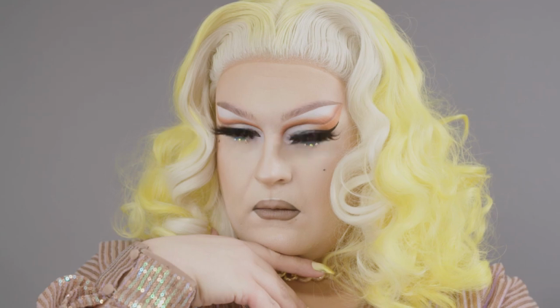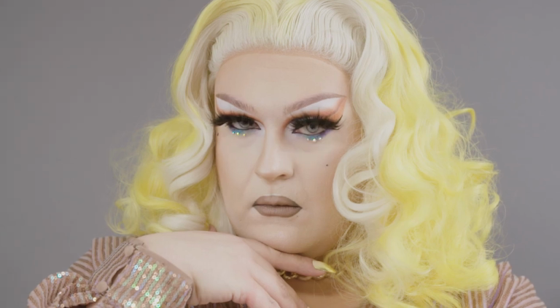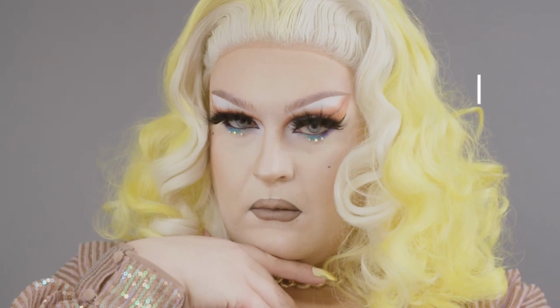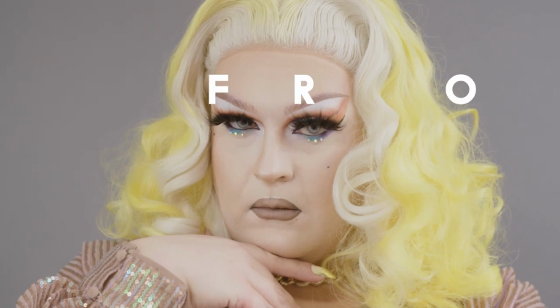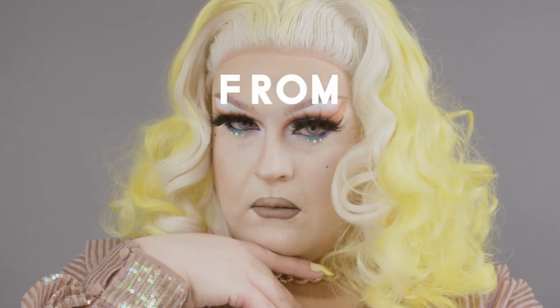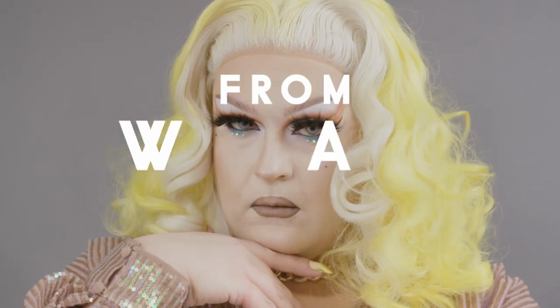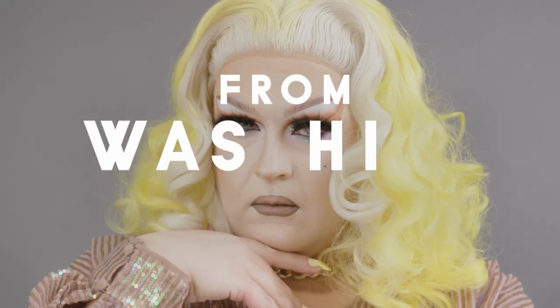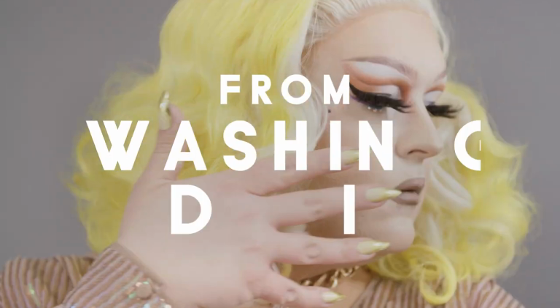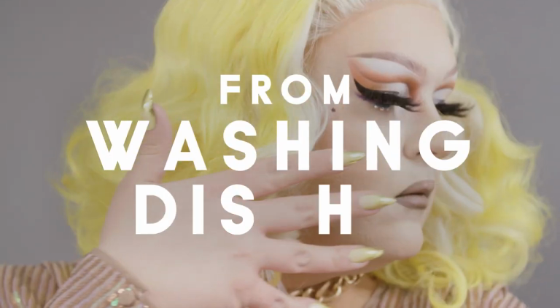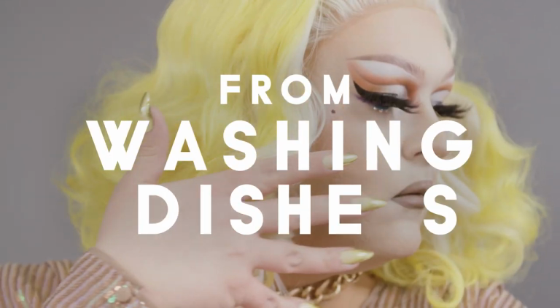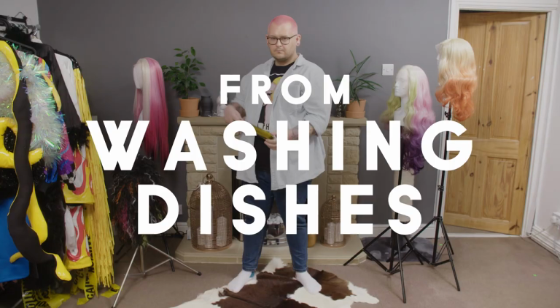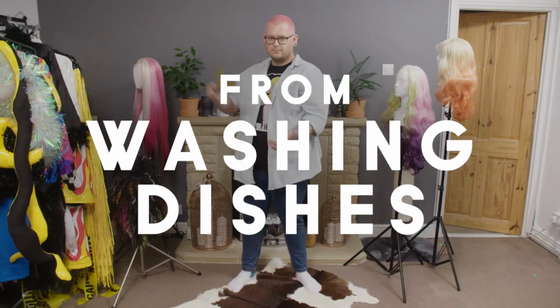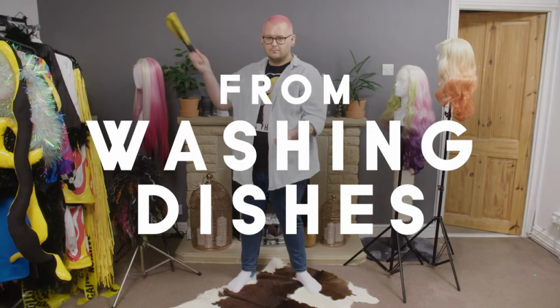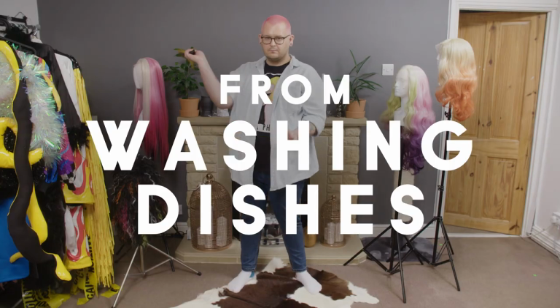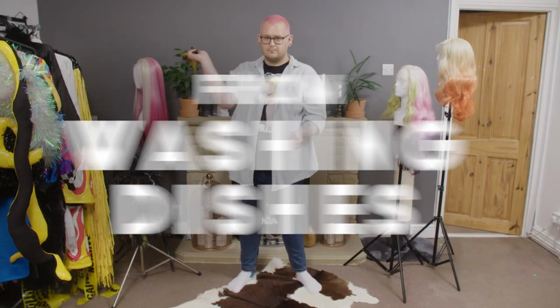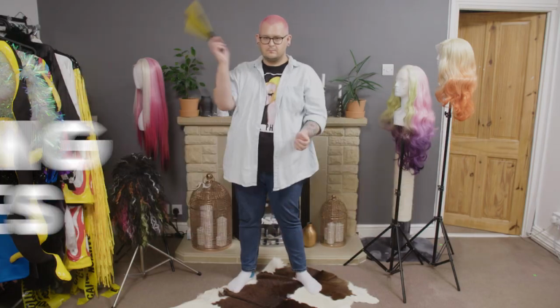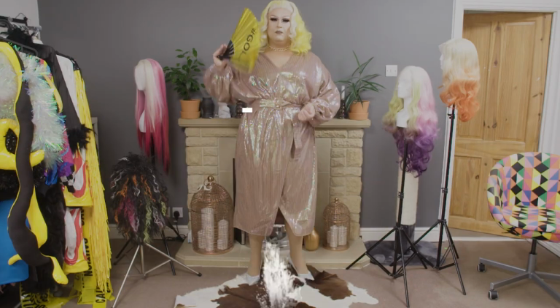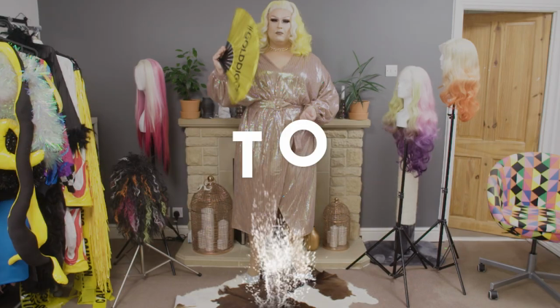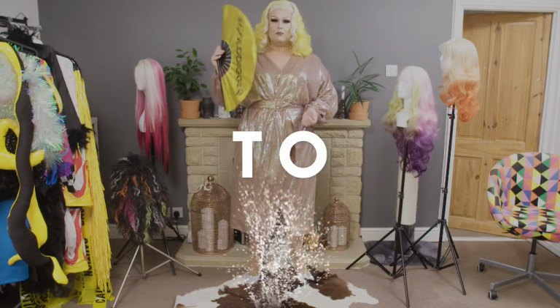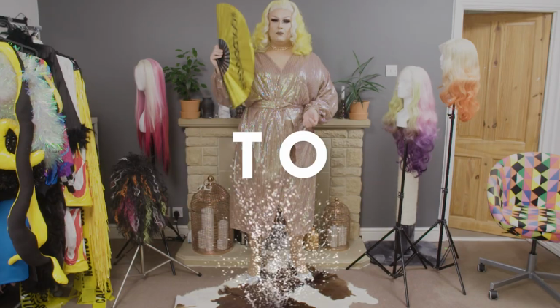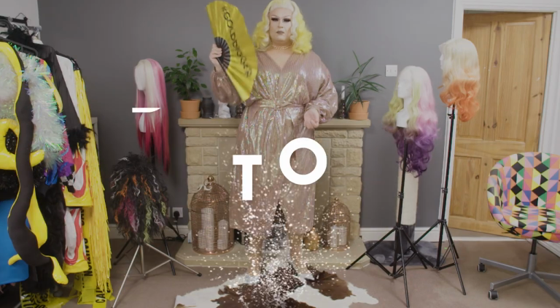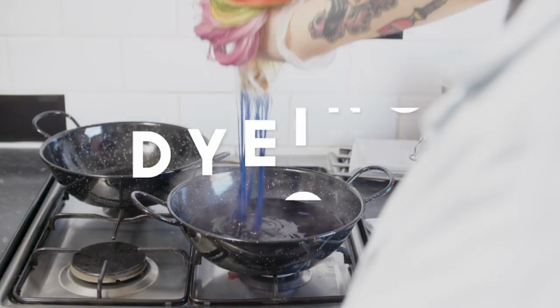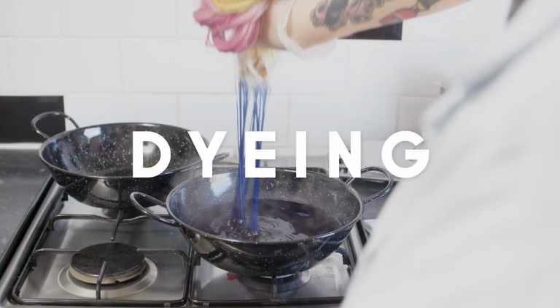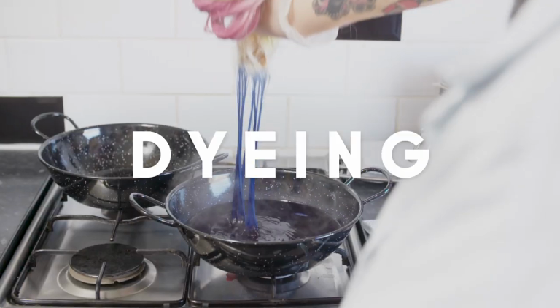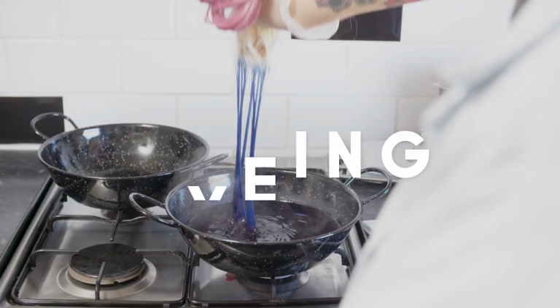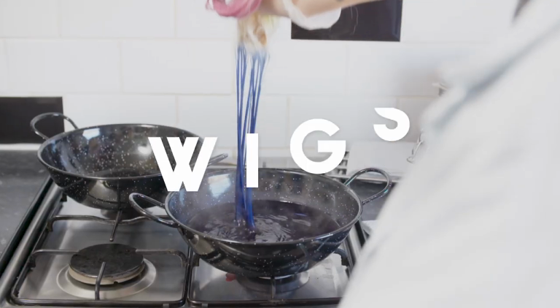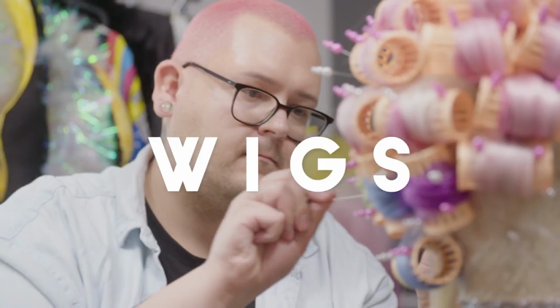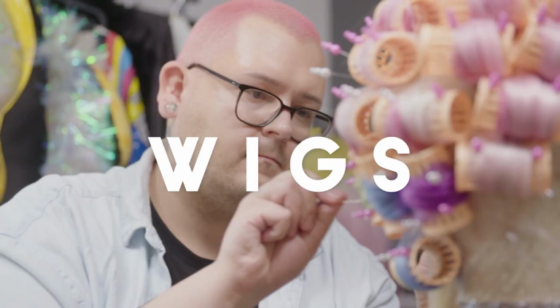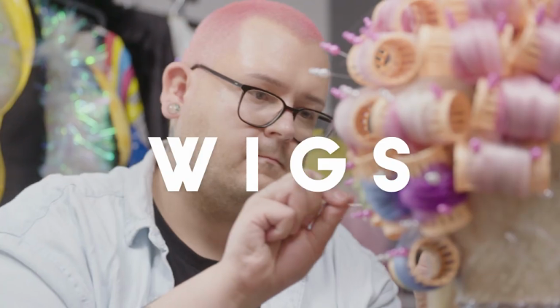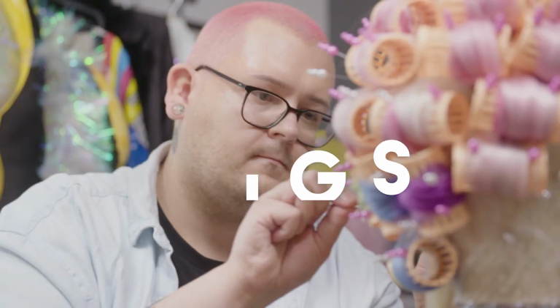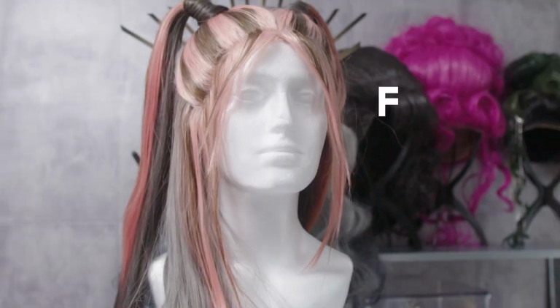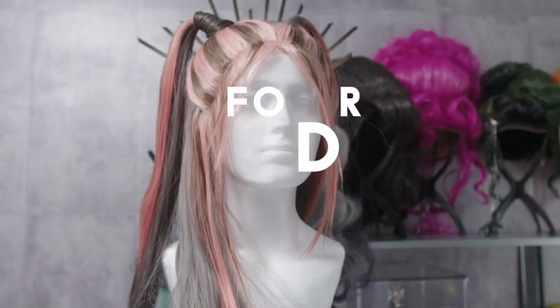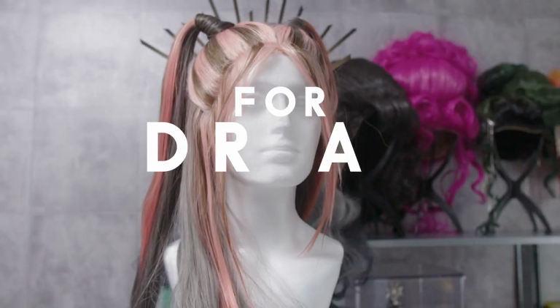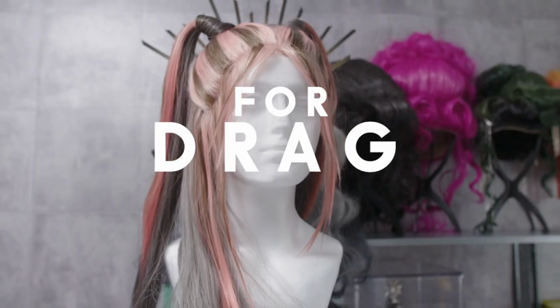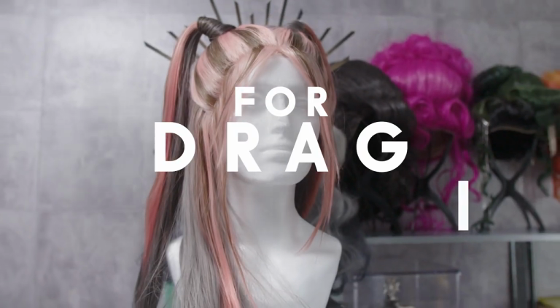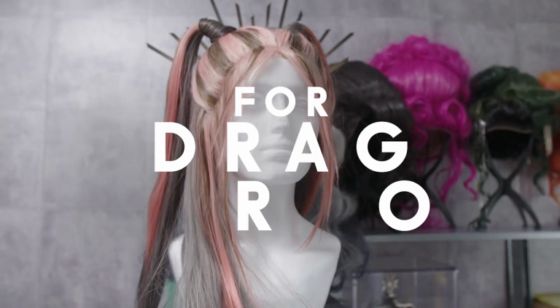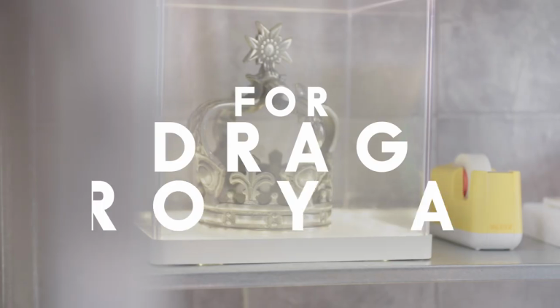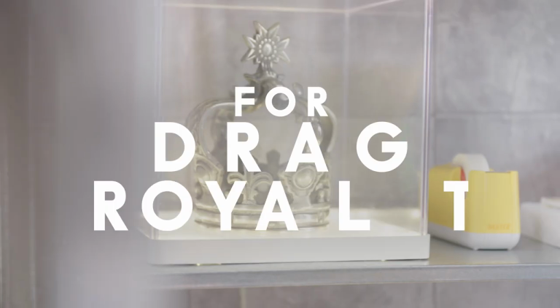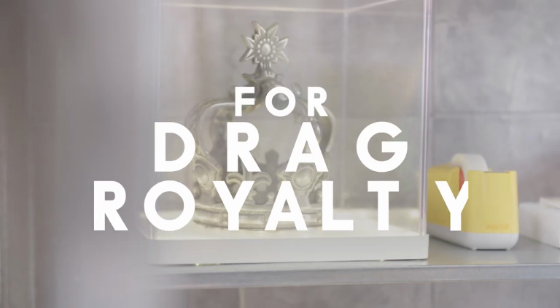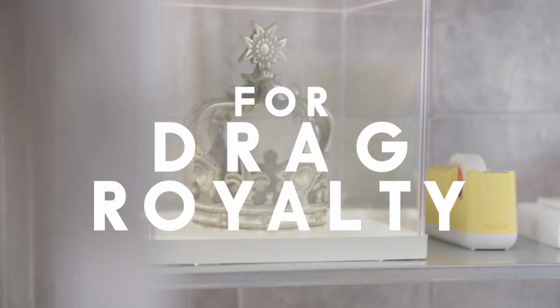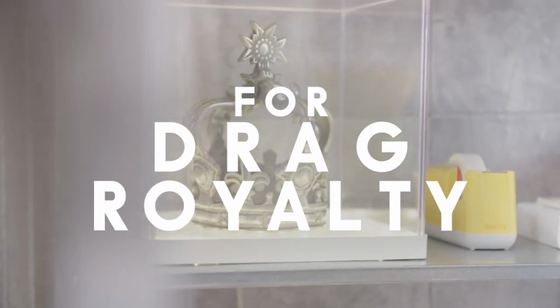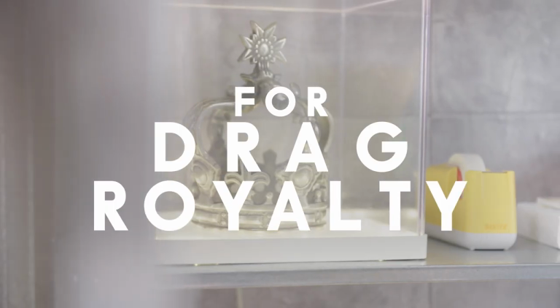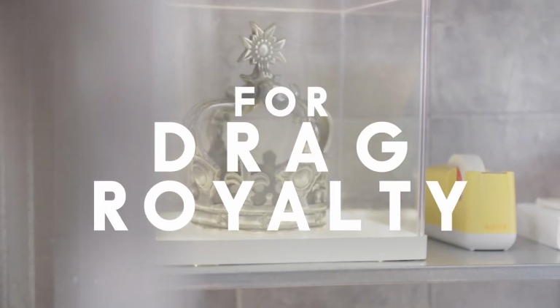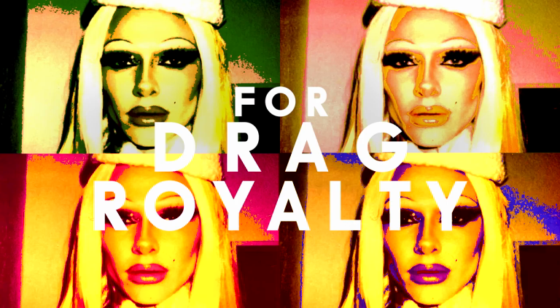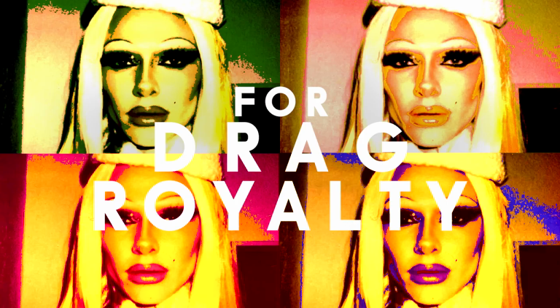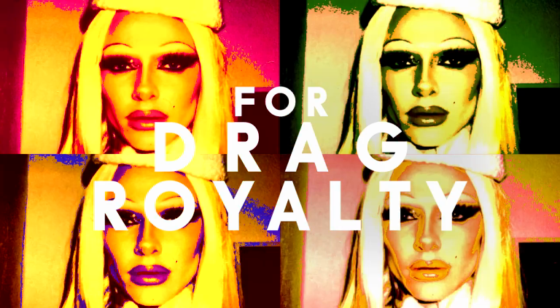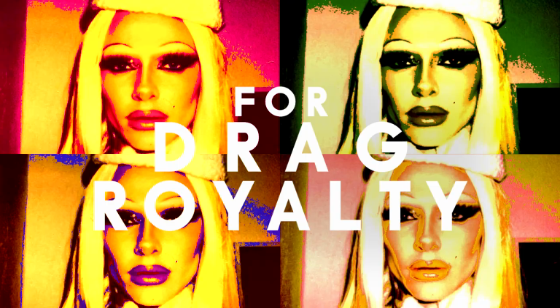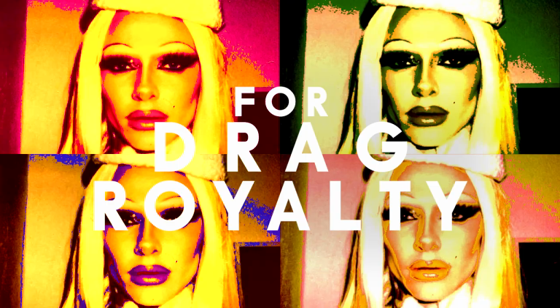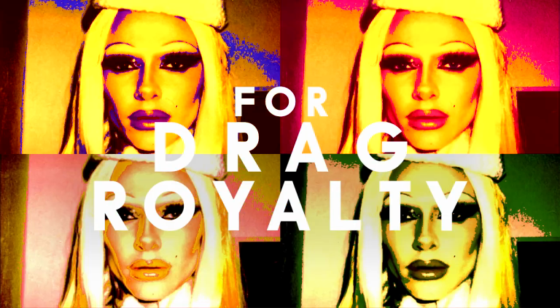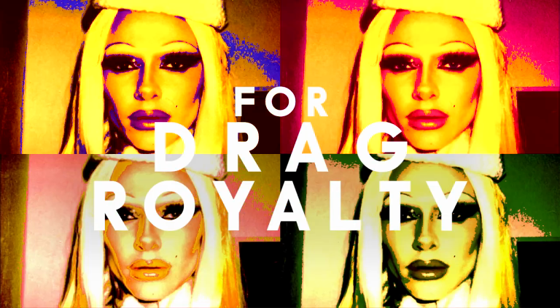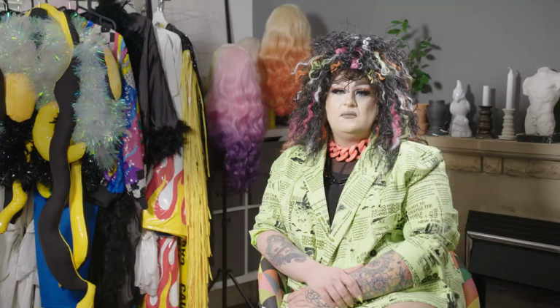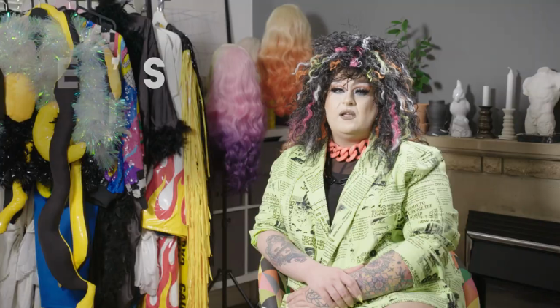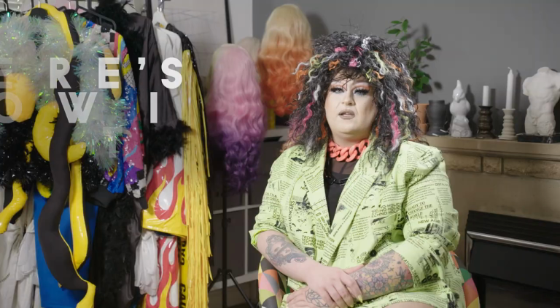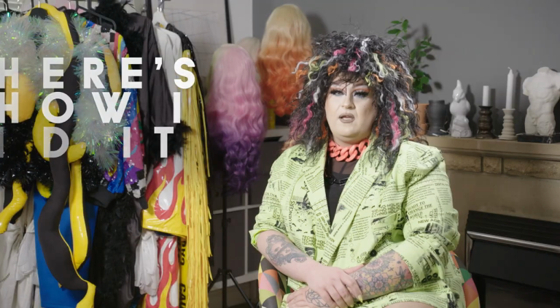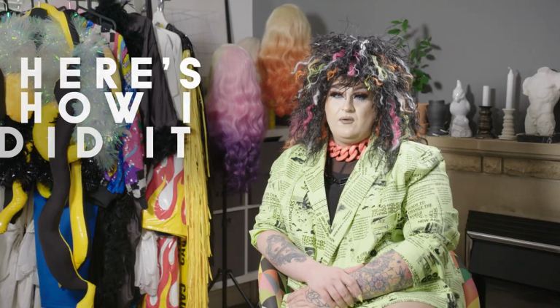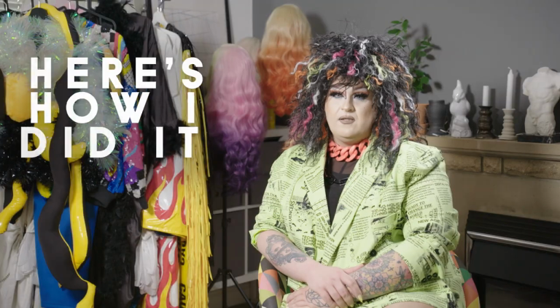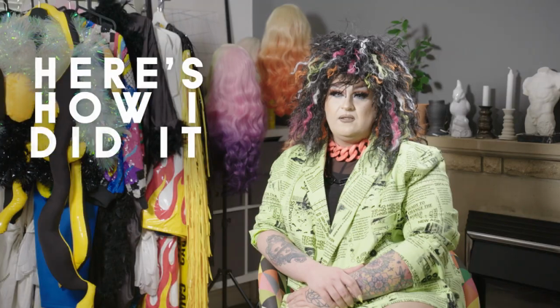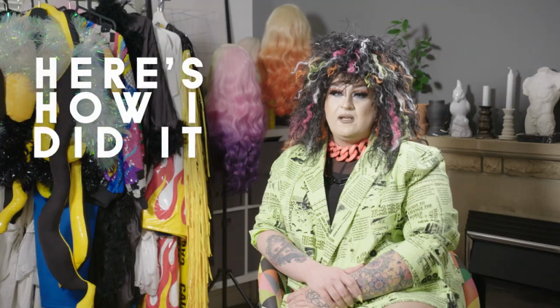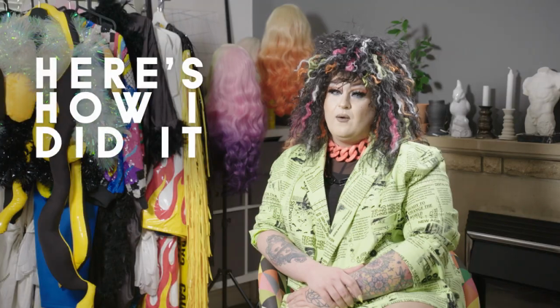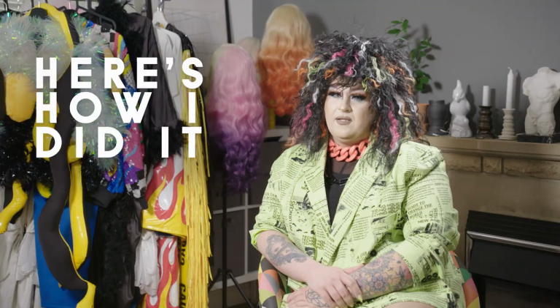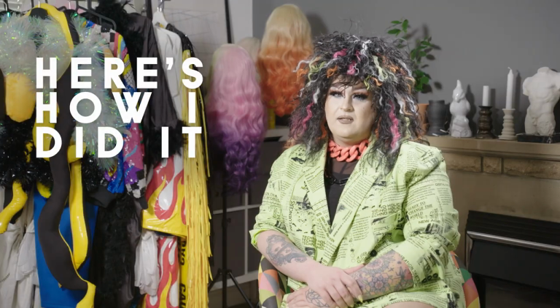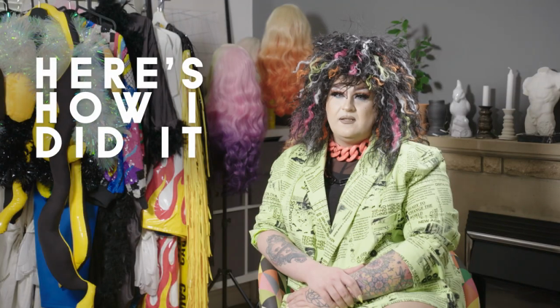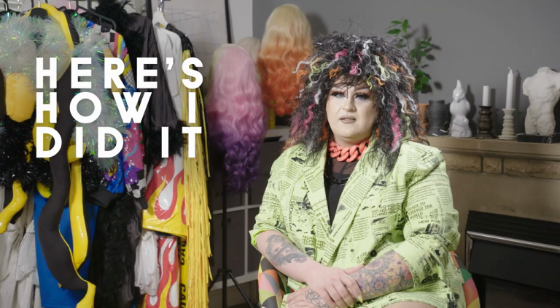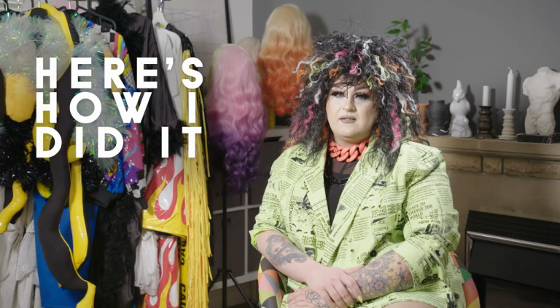I went from washing dishes to dyeing synthetic wigs for drag royalty like Bimini Bomboulash. And here is how I did it.